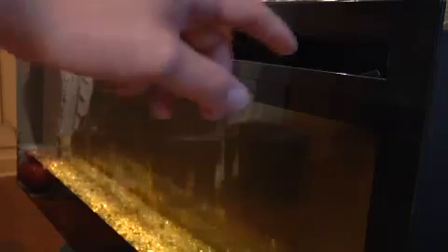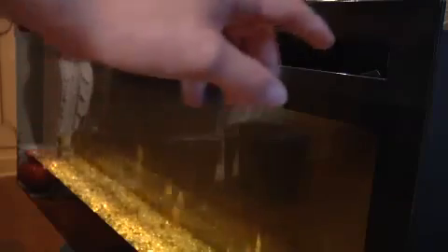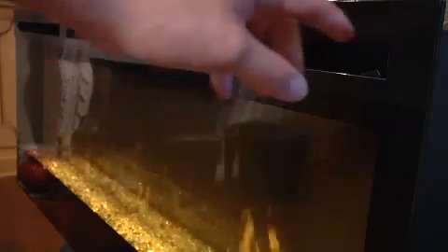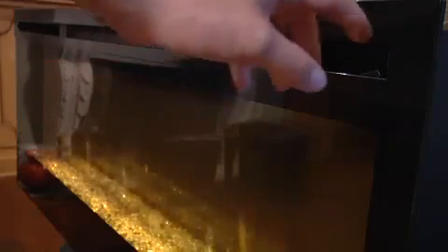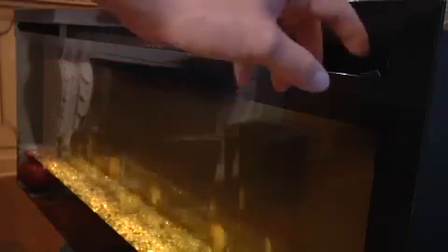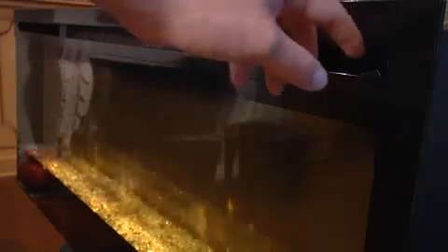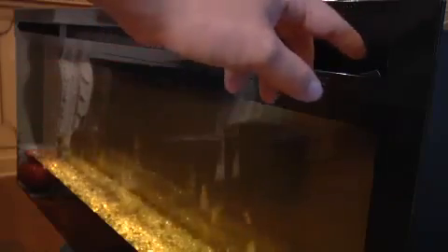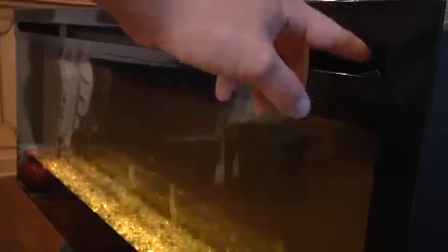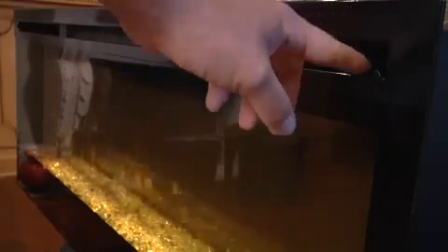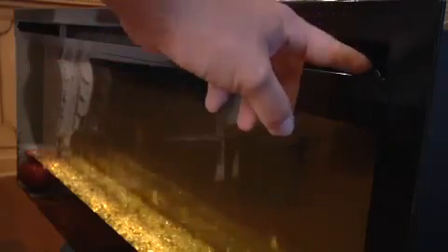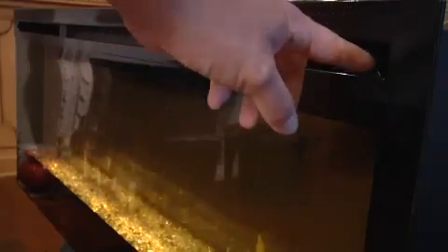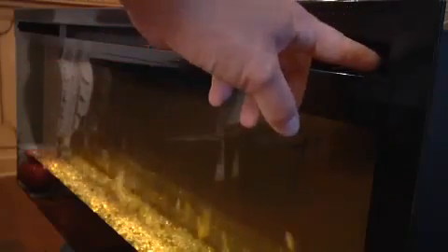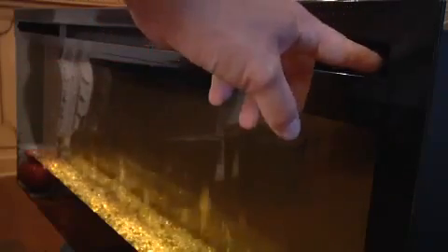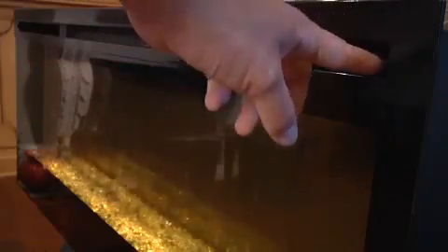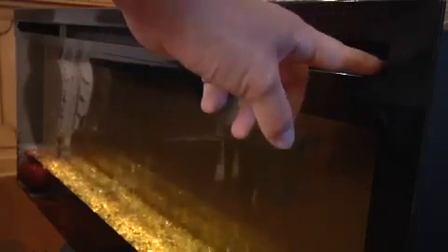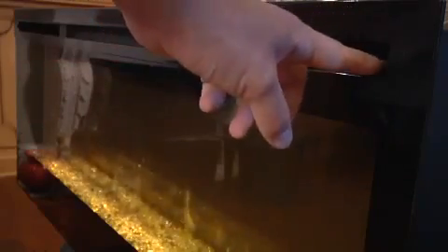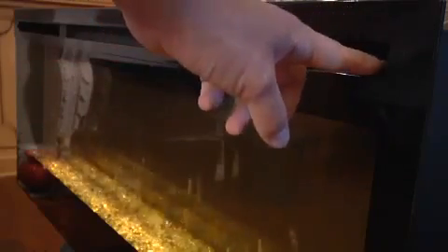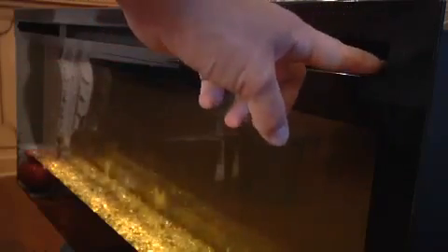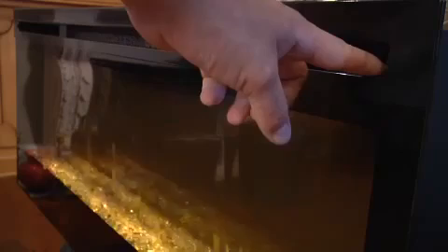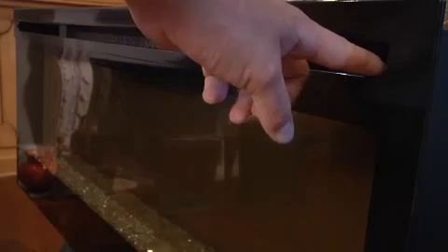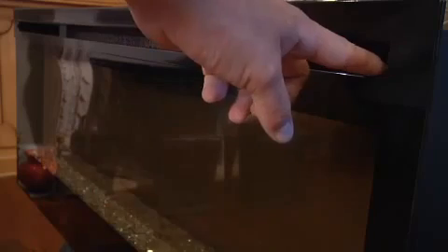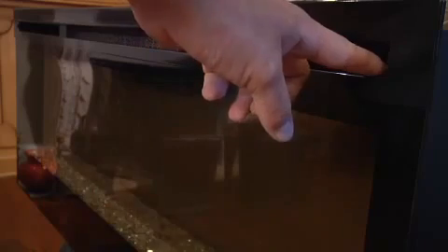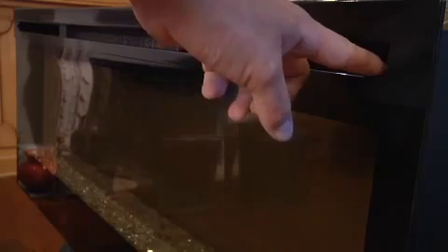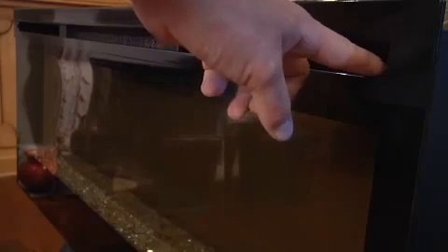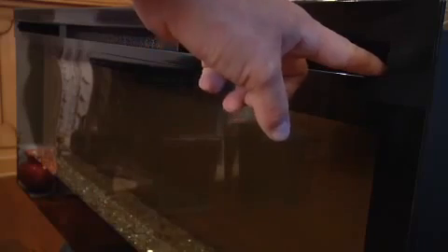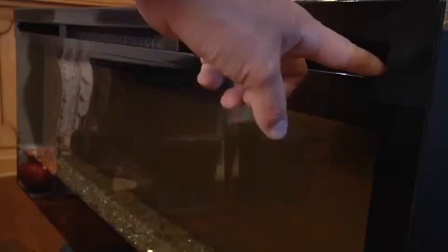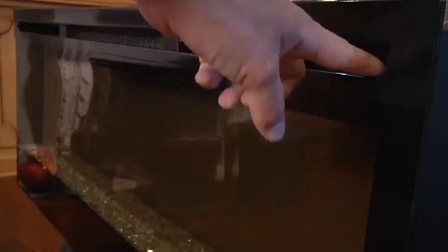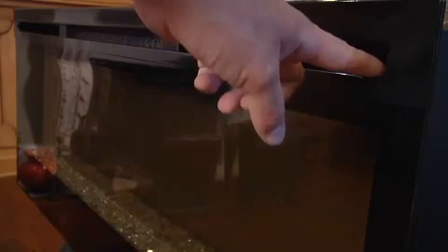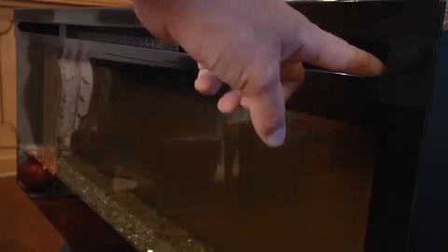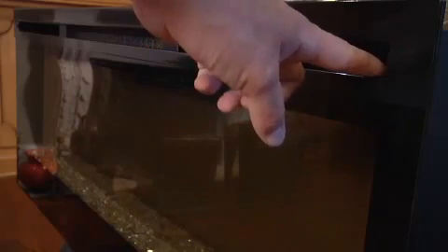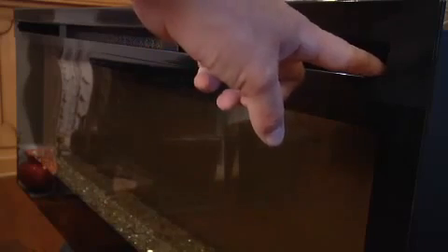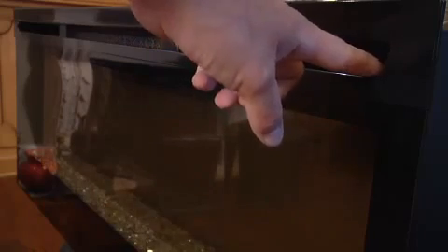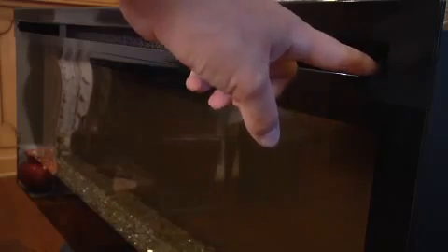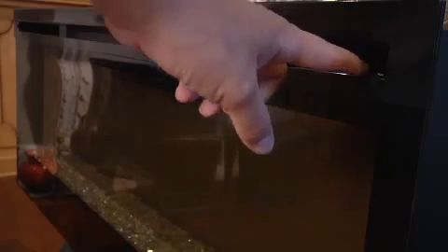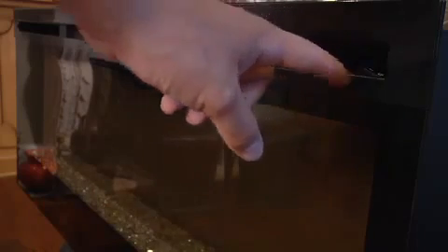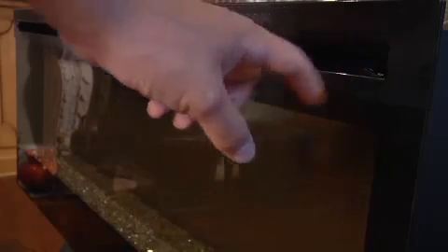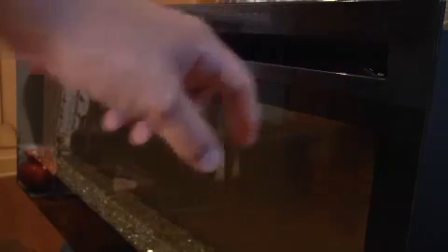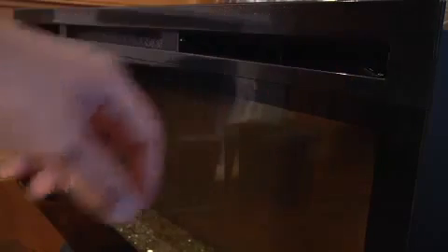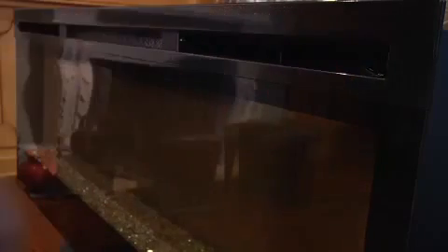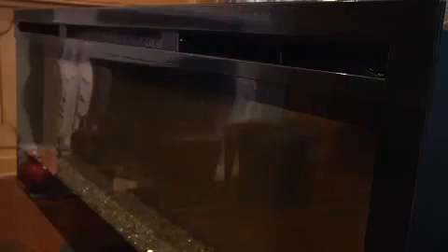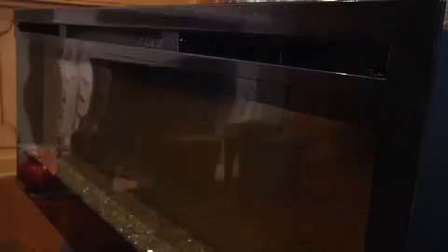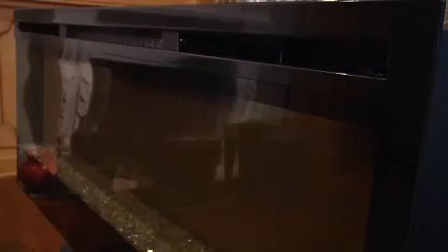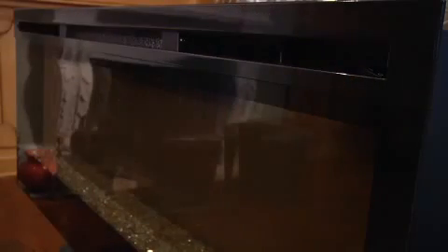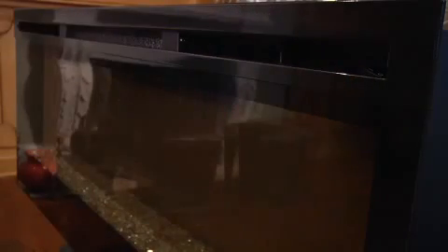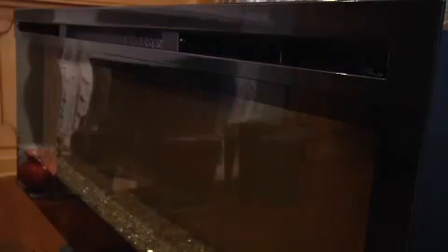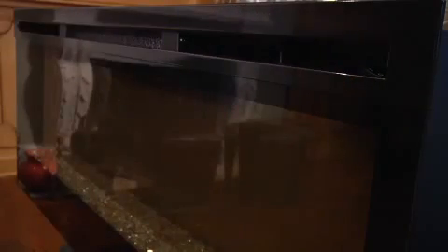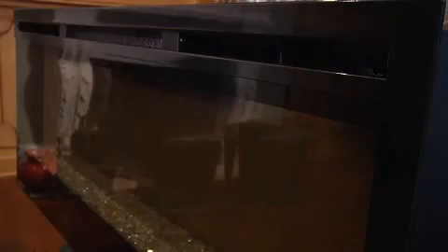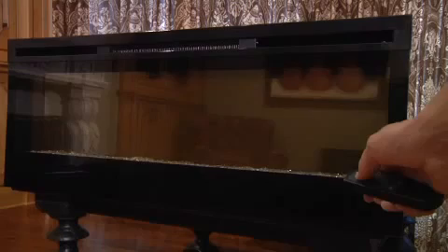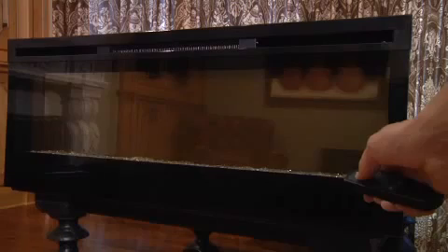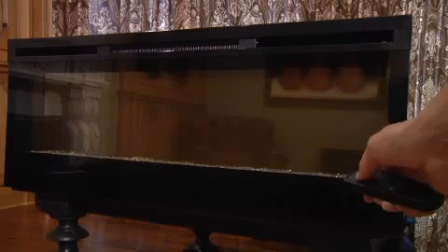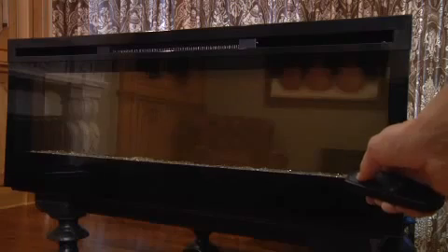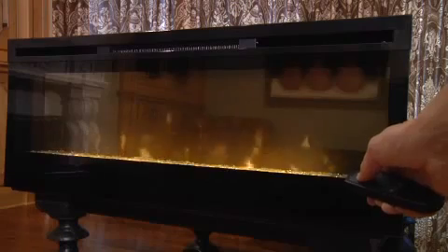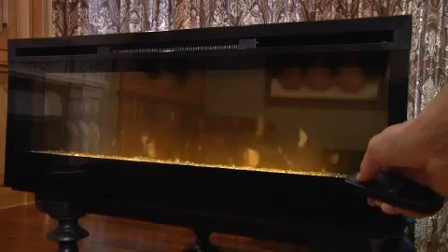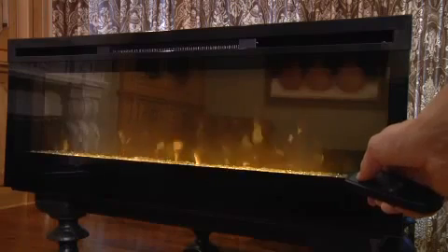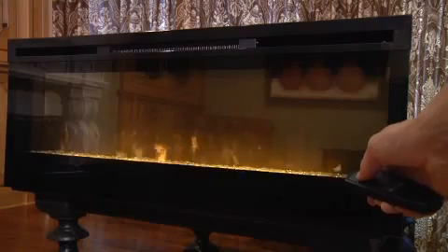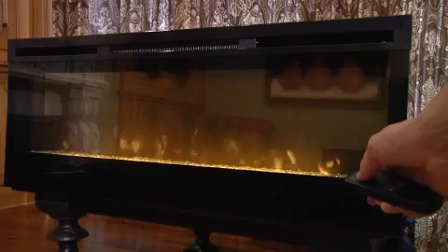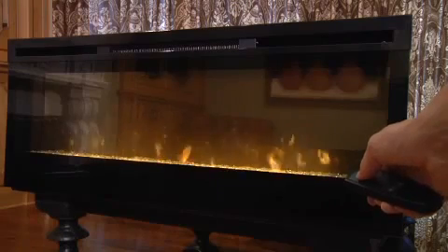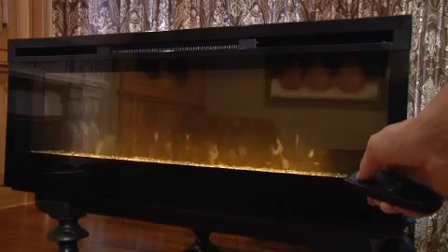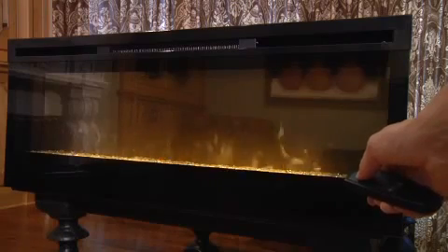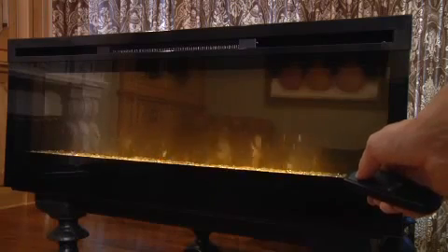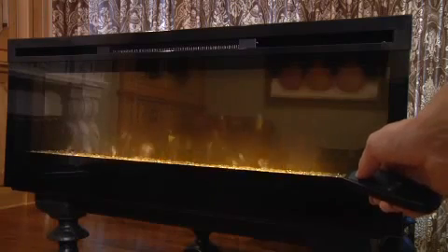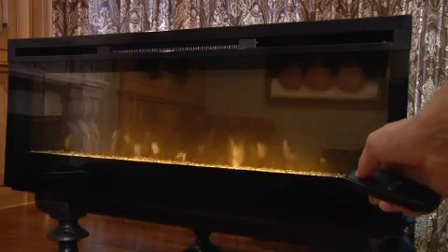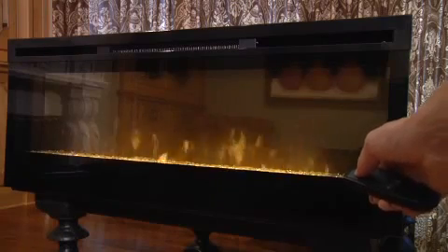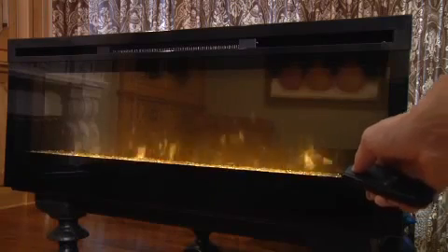All options may be controlled from manual controls on the unit, and there is also an on-off remote control.